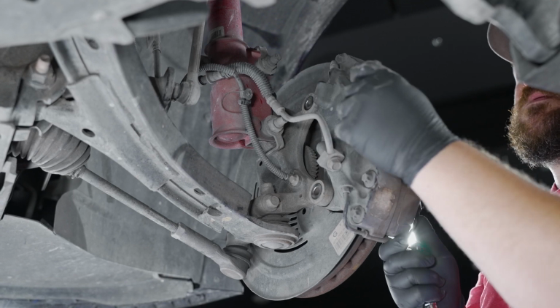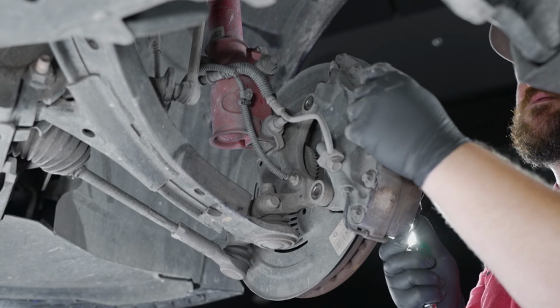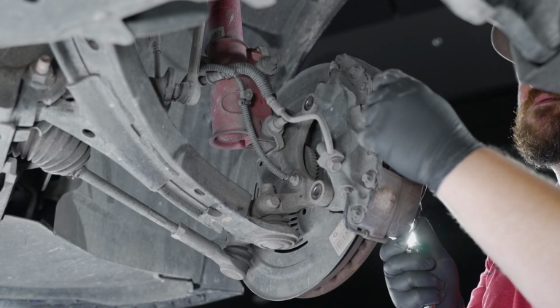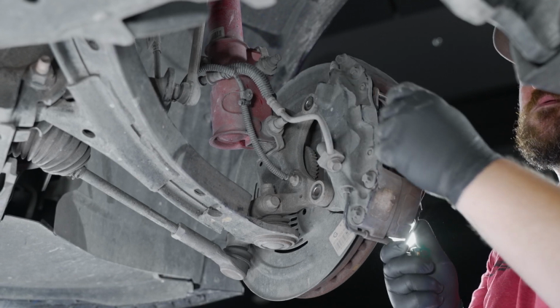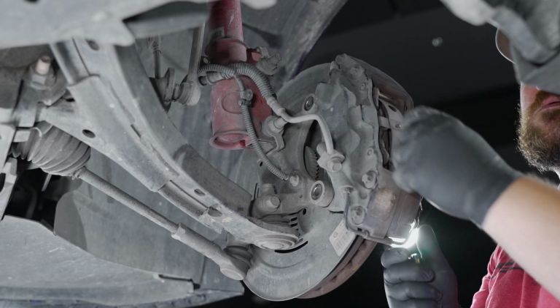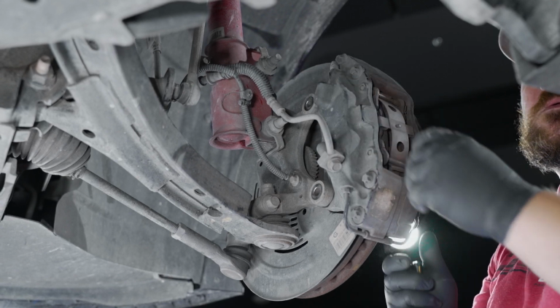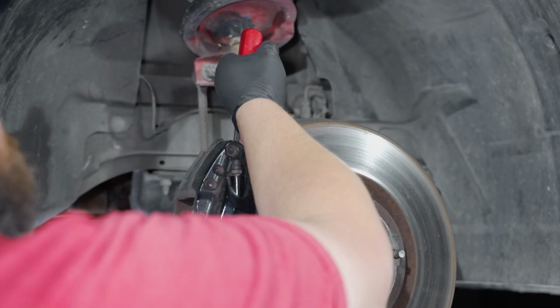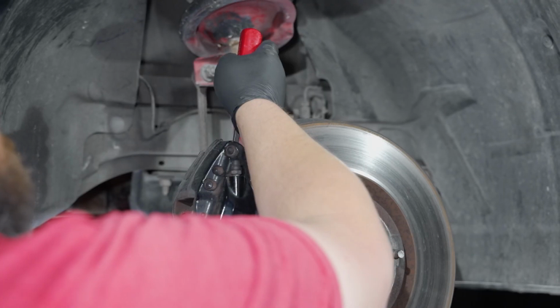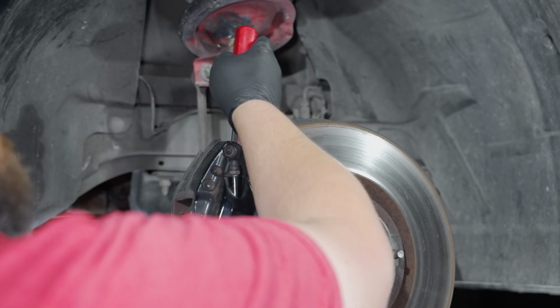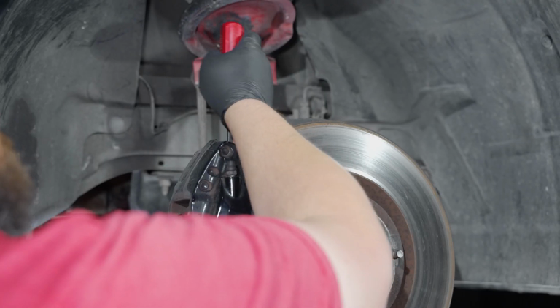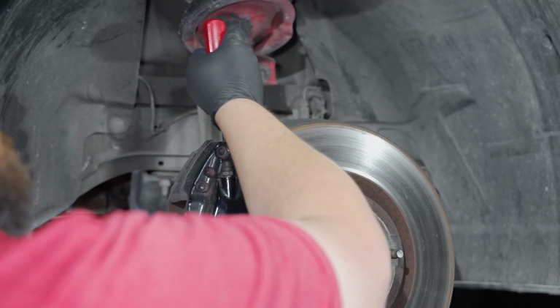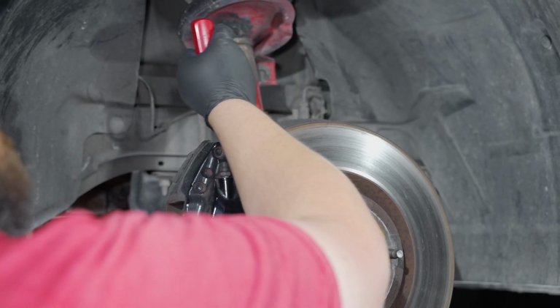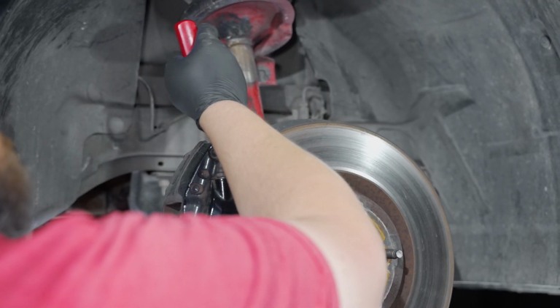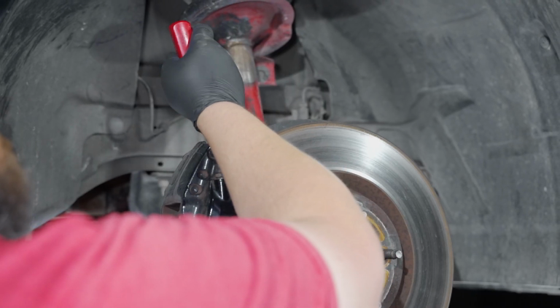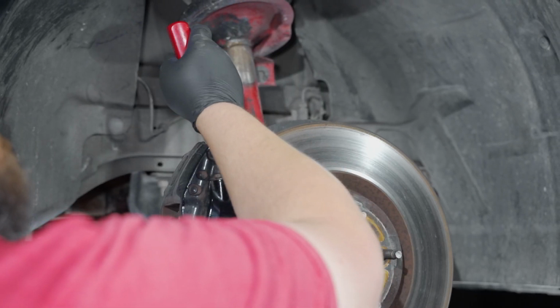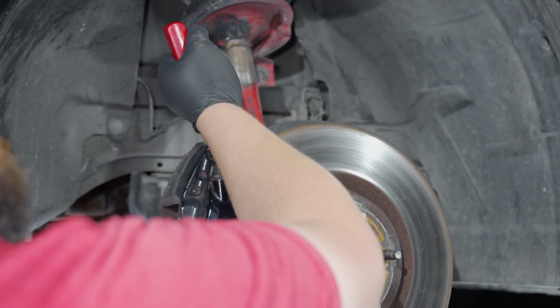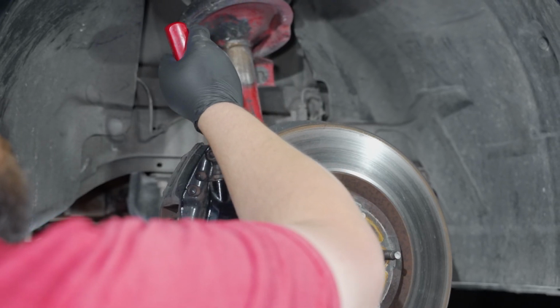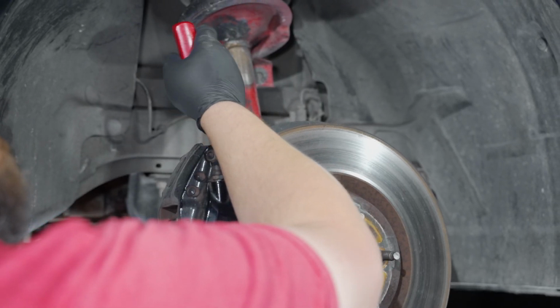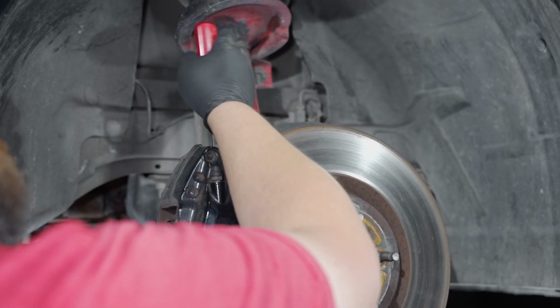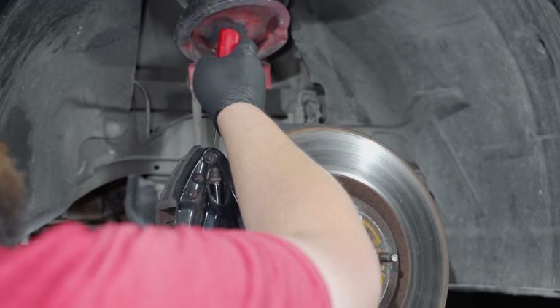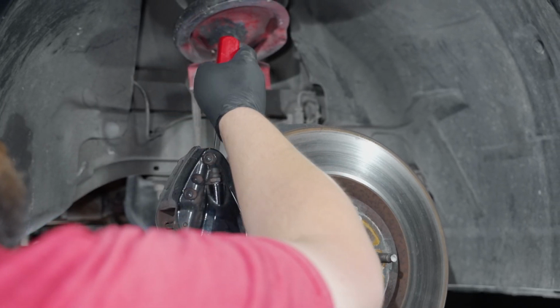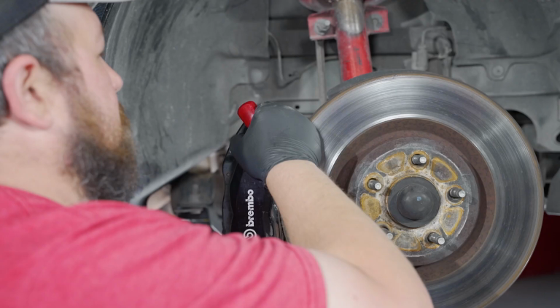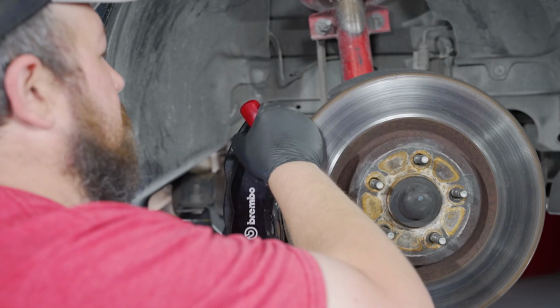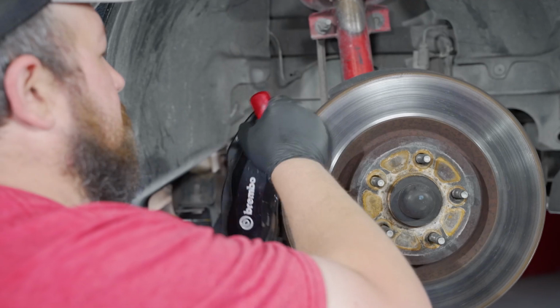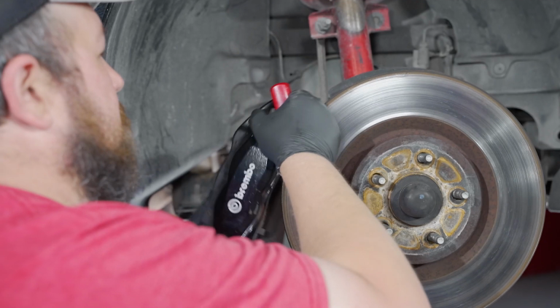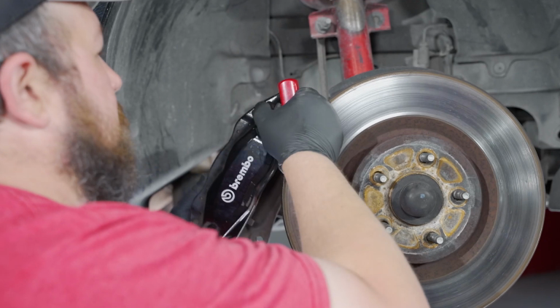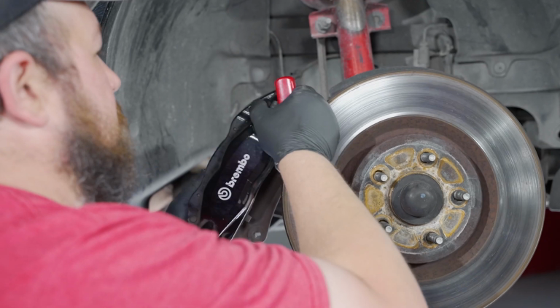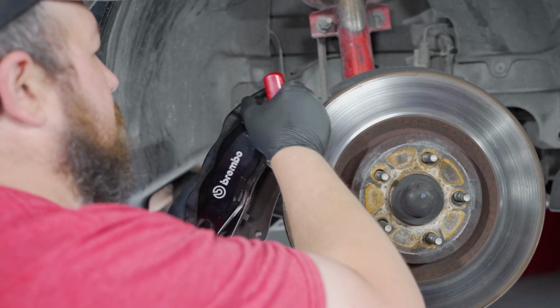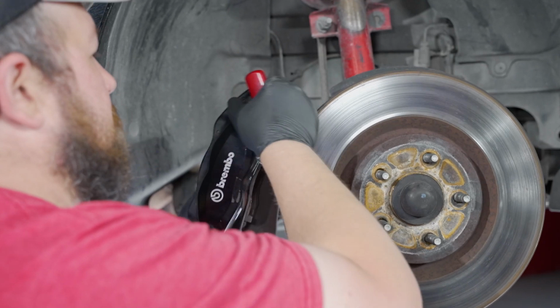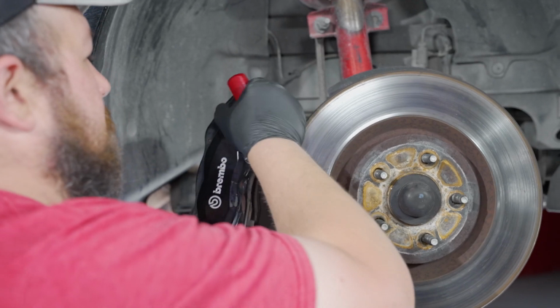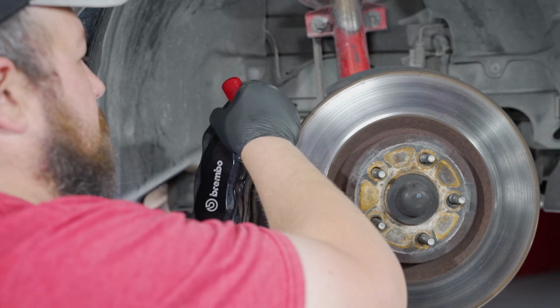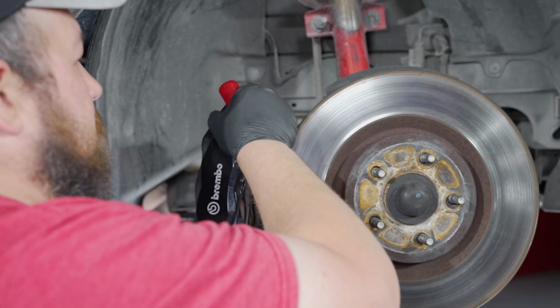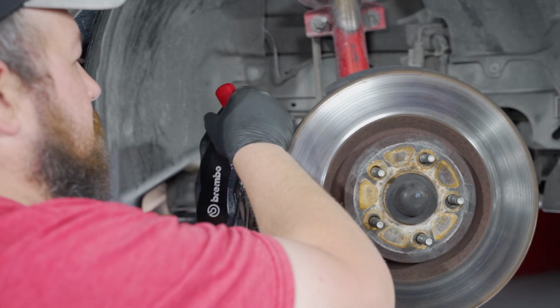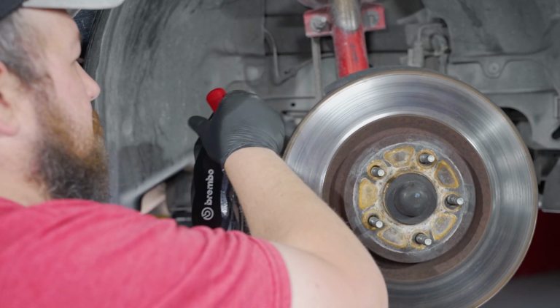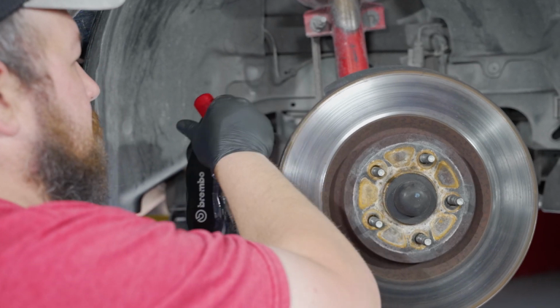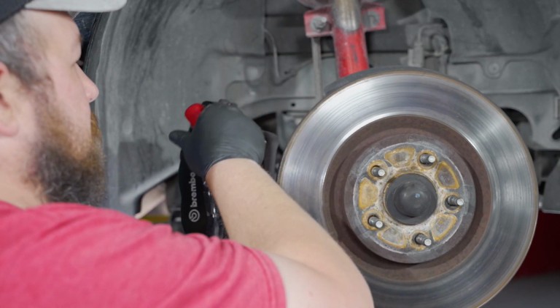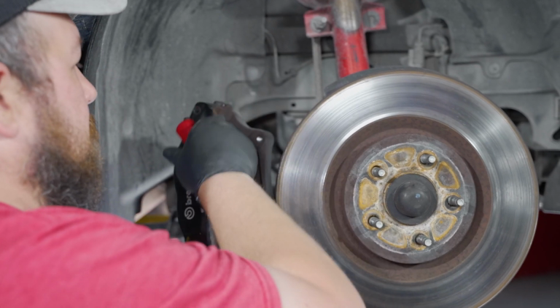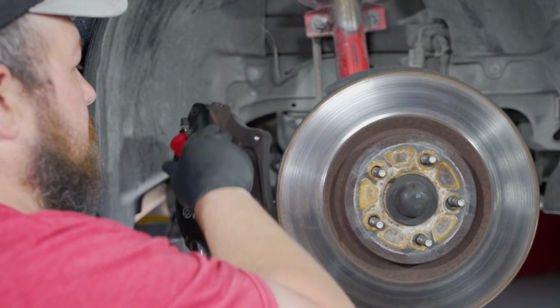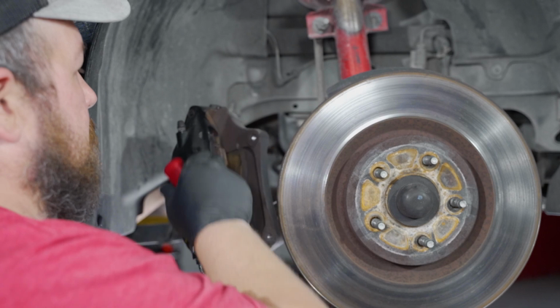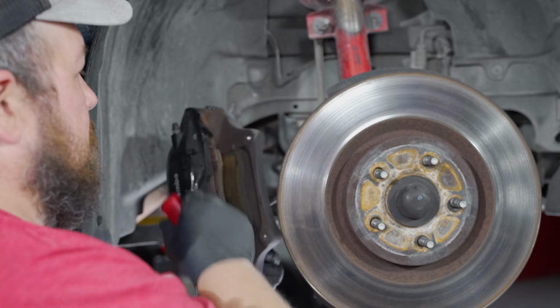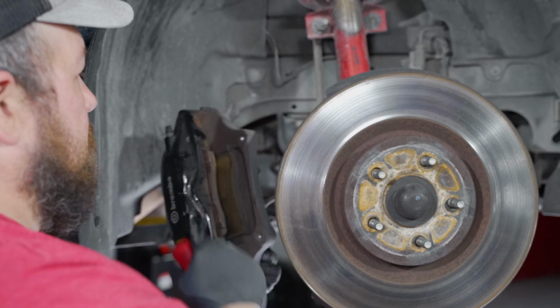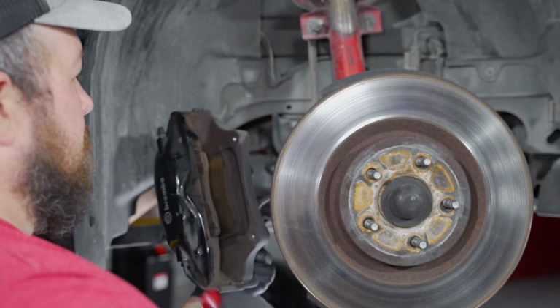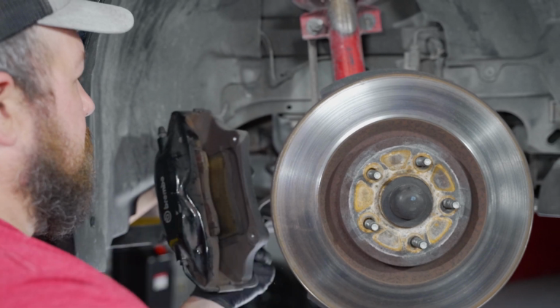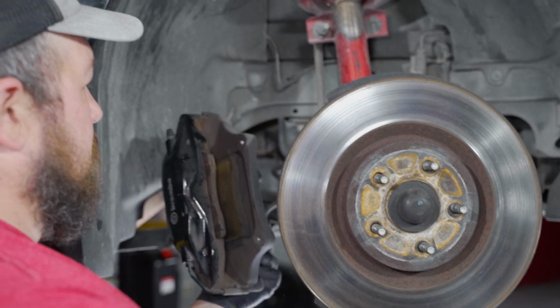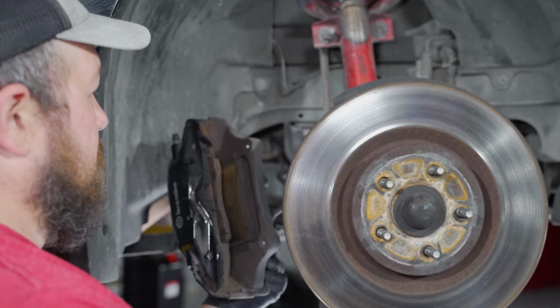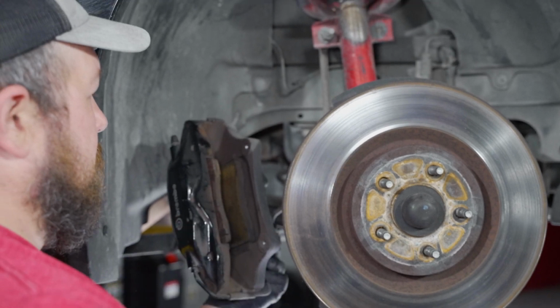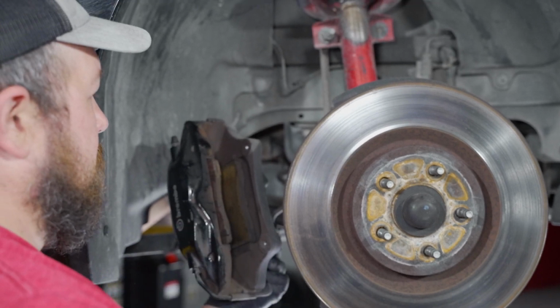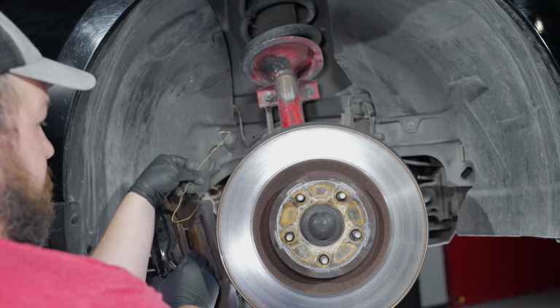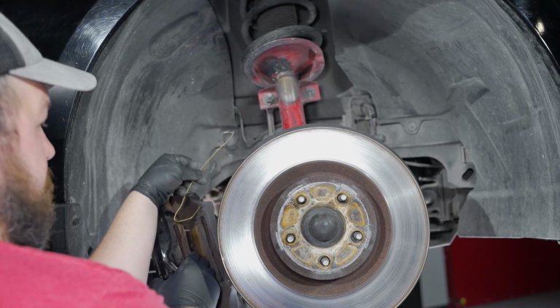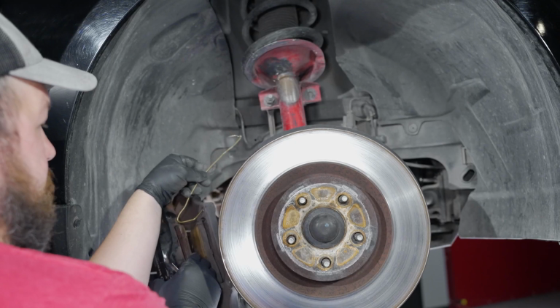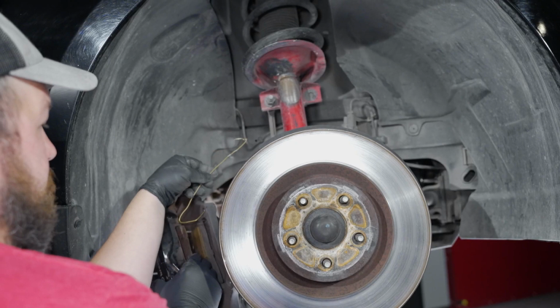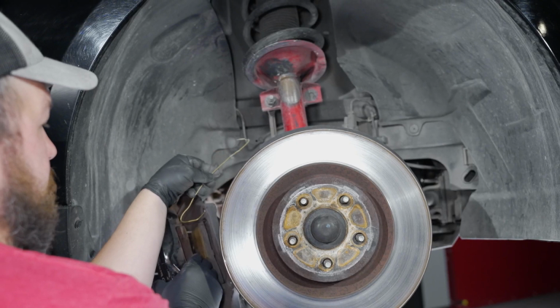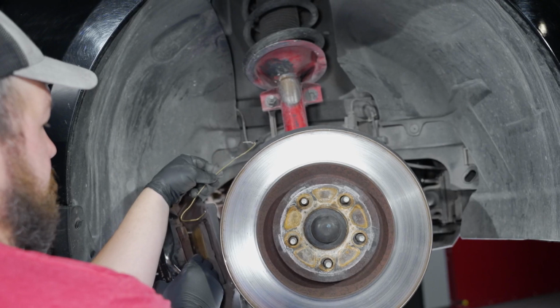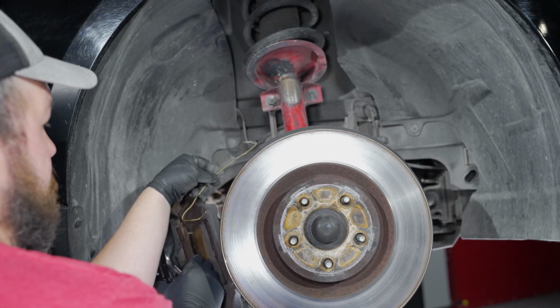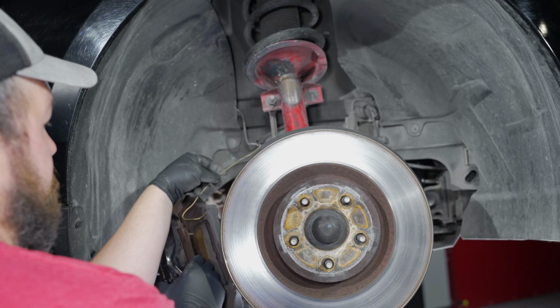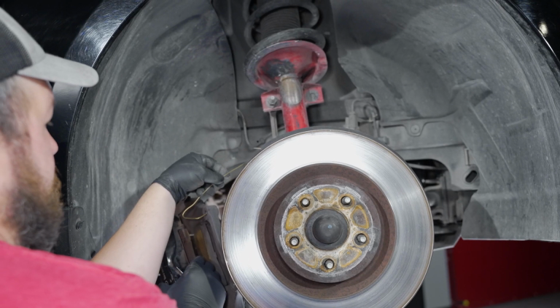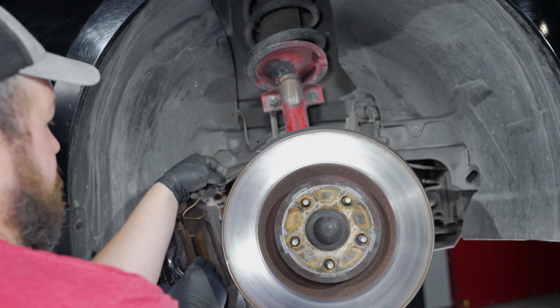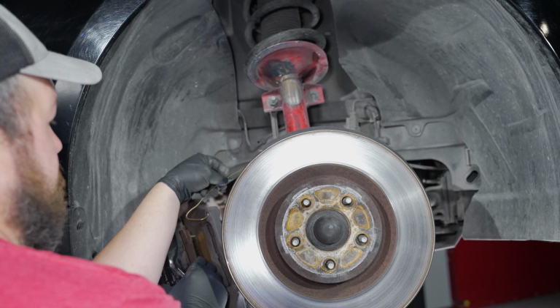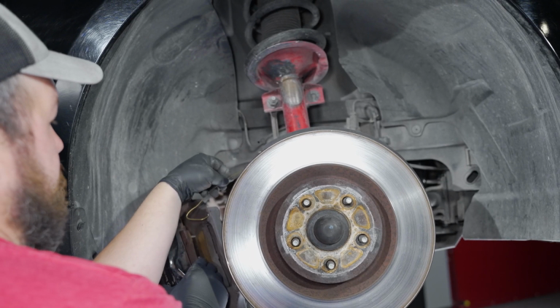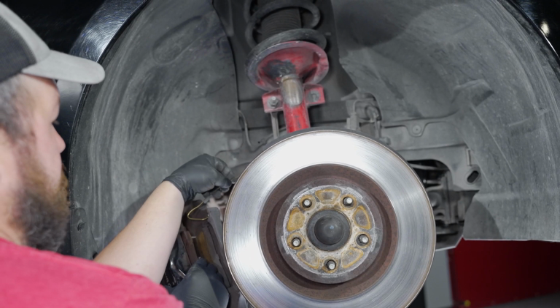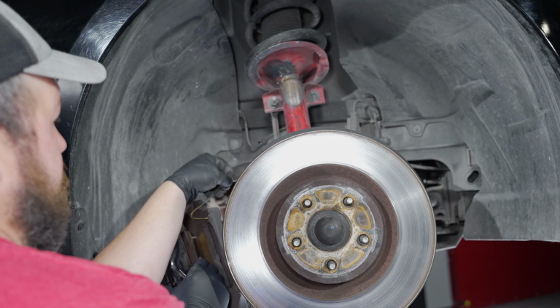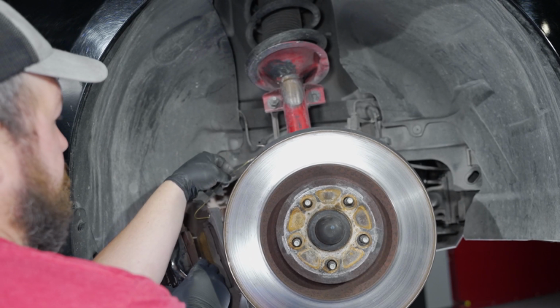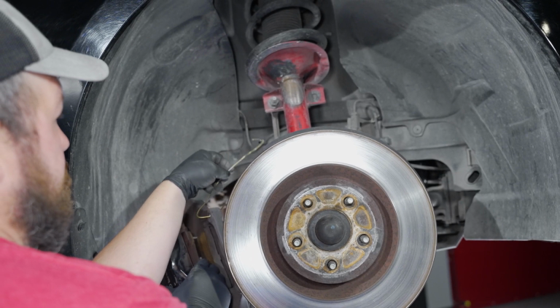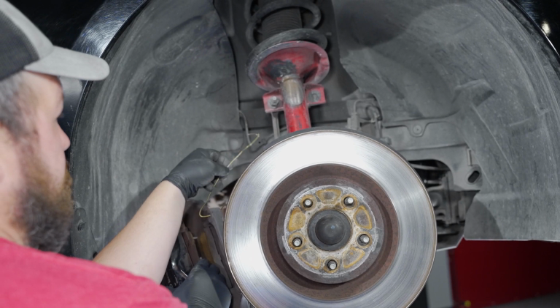Pull the caliper away from the spindle and using a small section of metal coat hanger, hang this up so you do not damage or stress the brake hose.